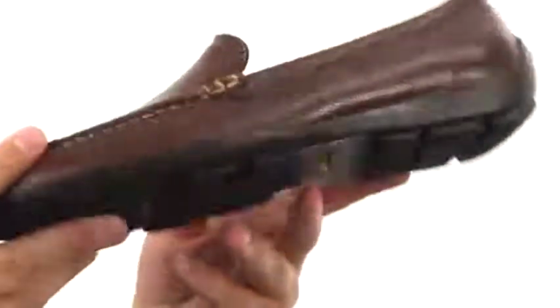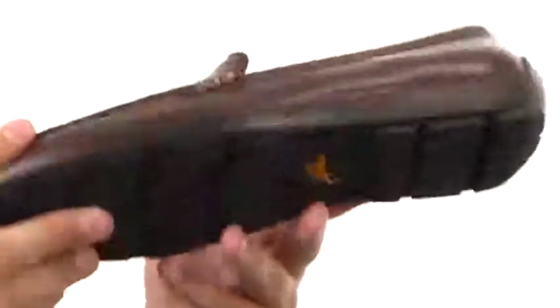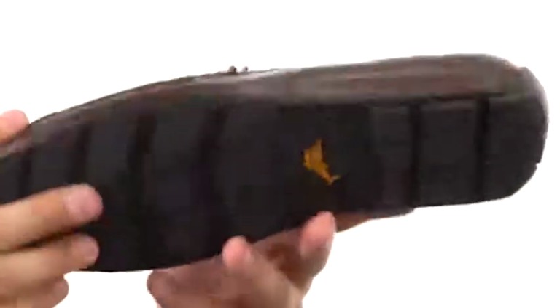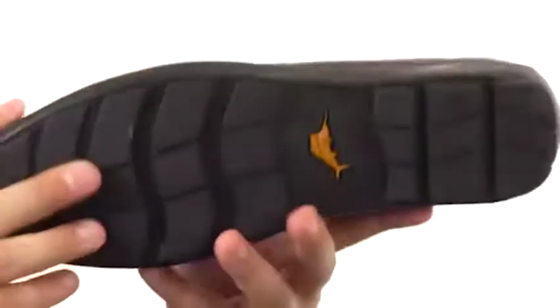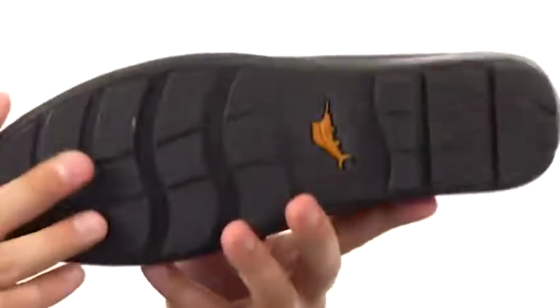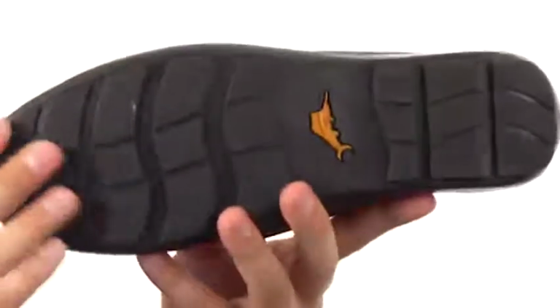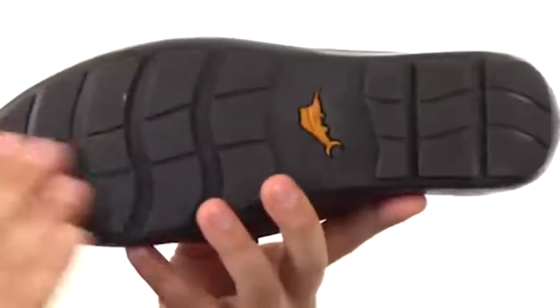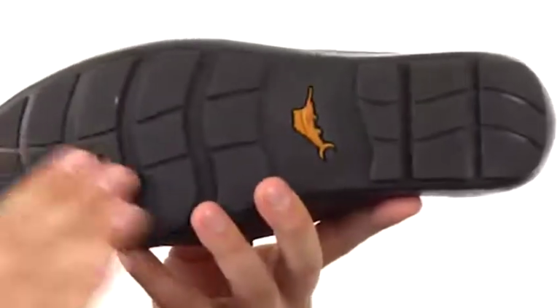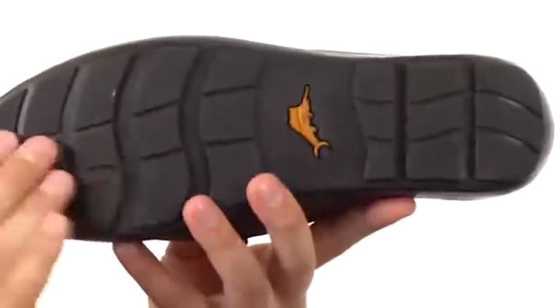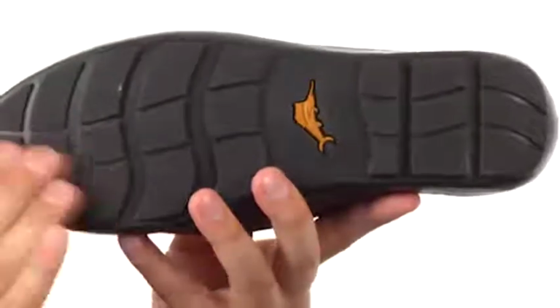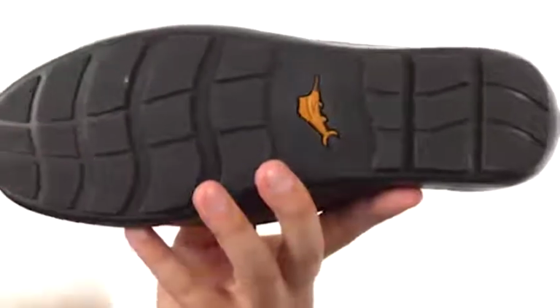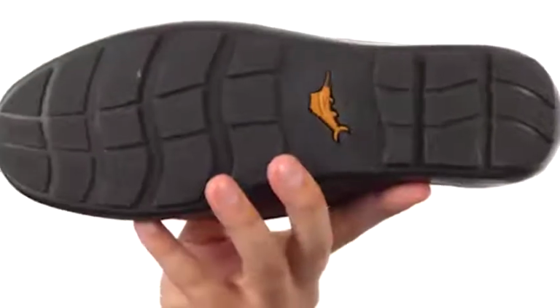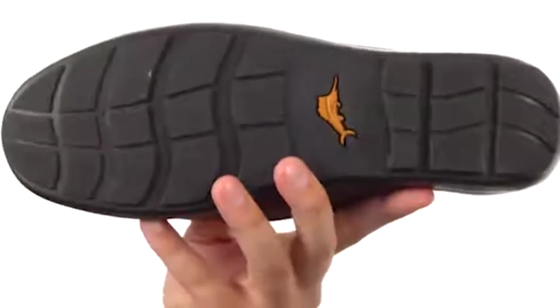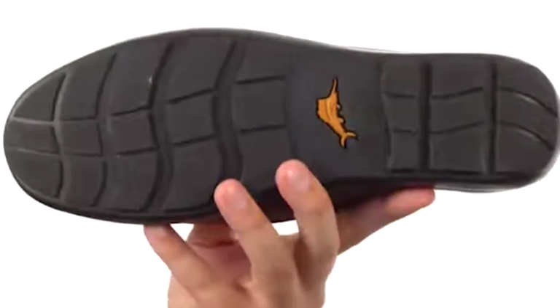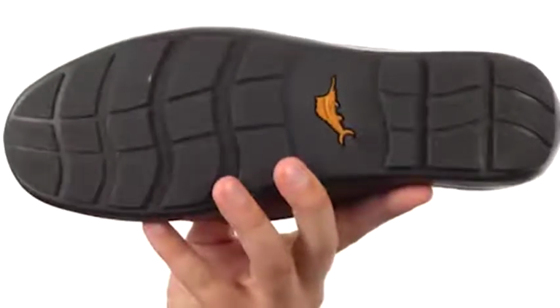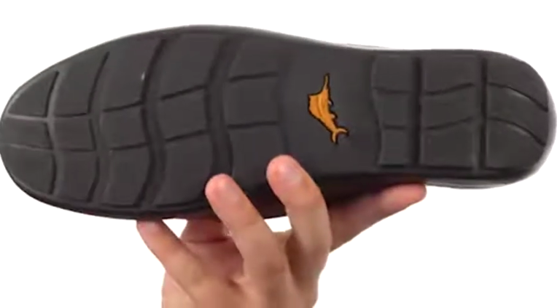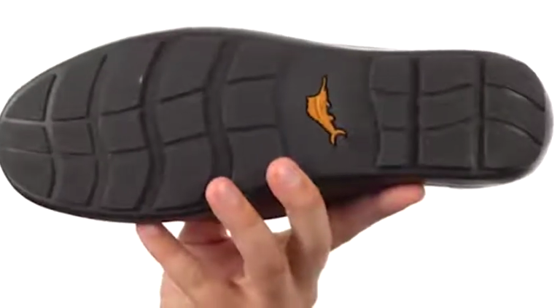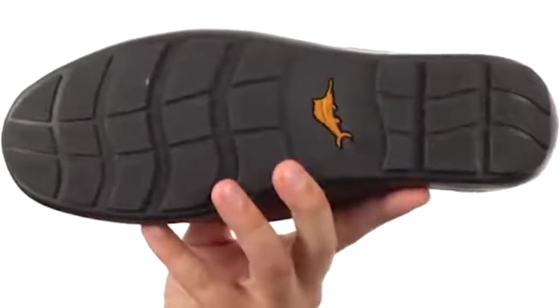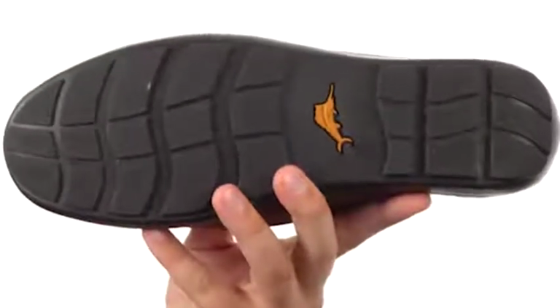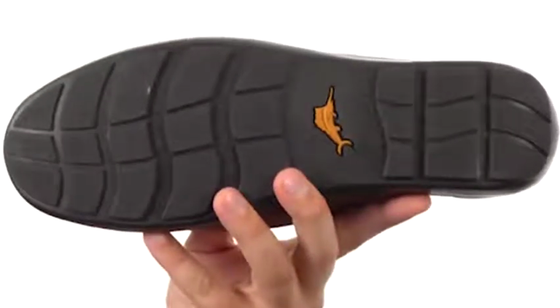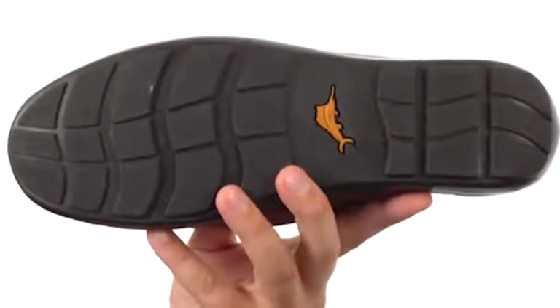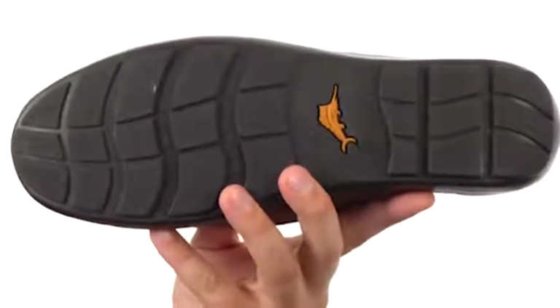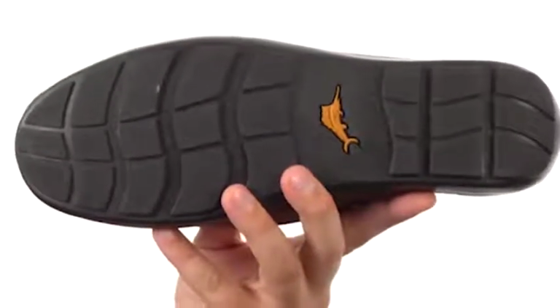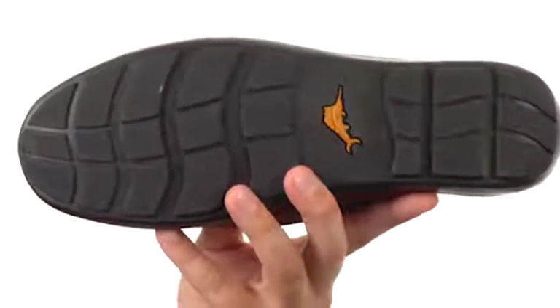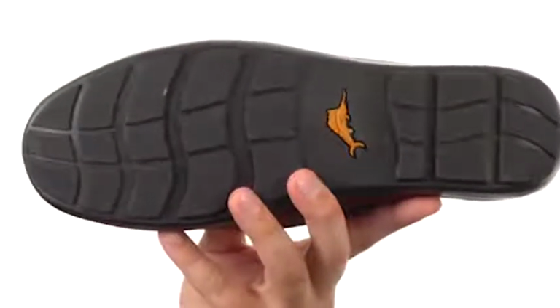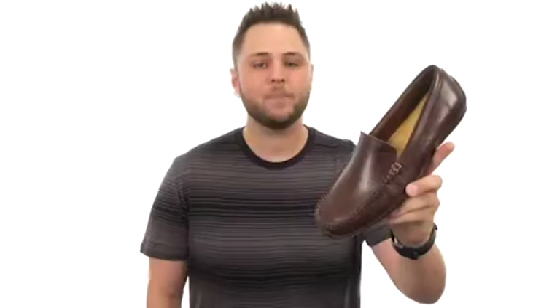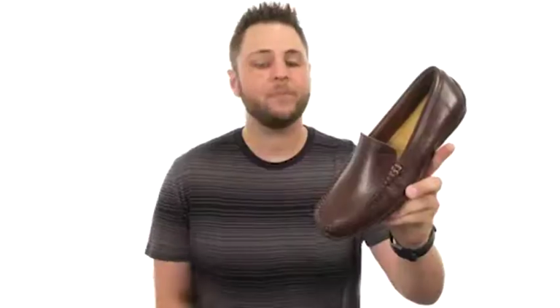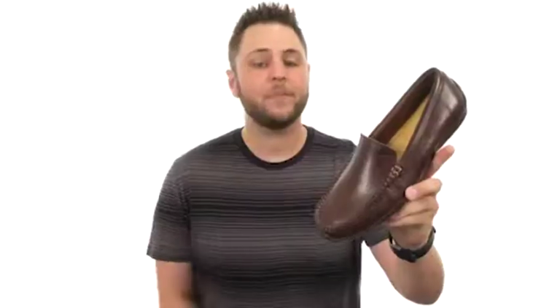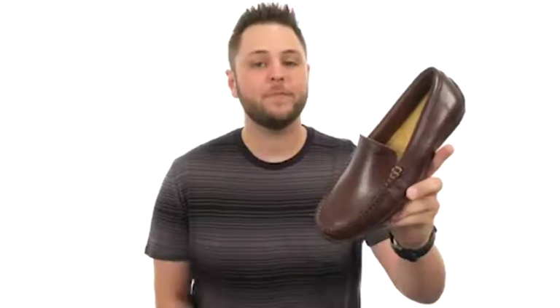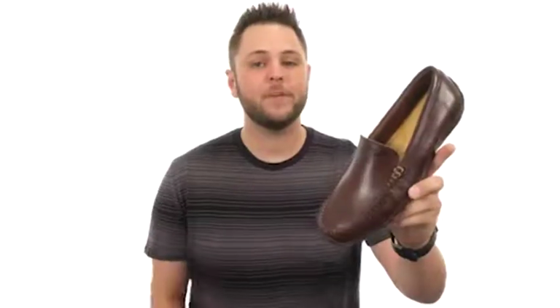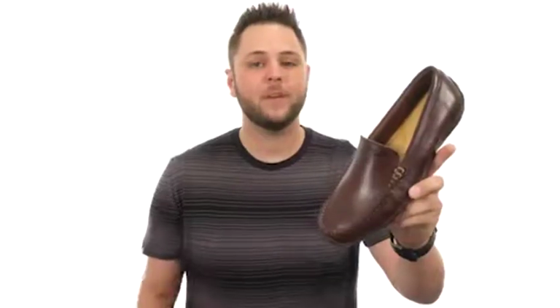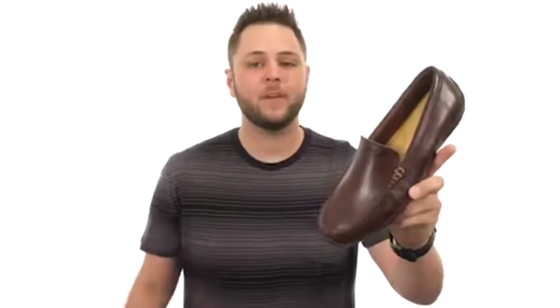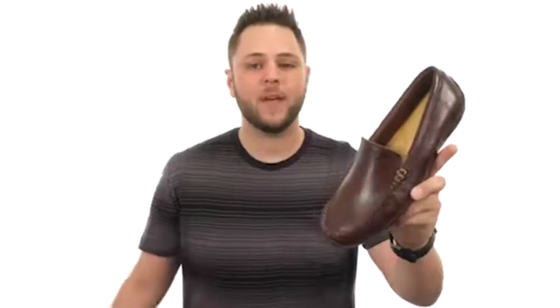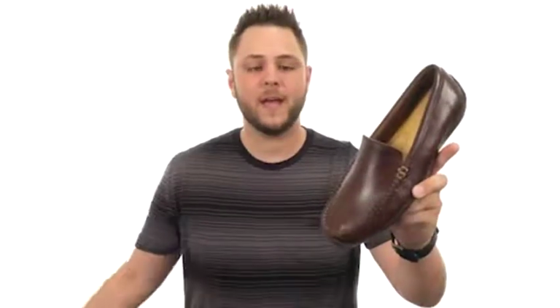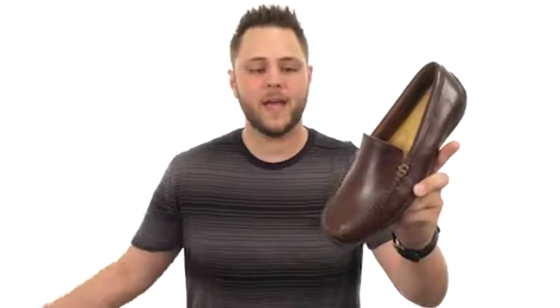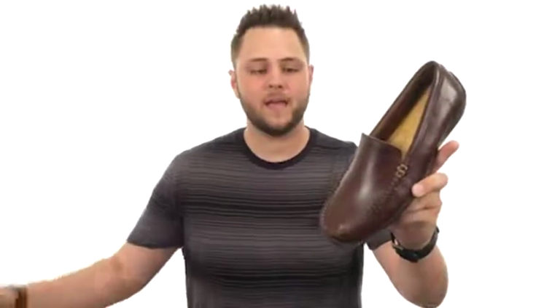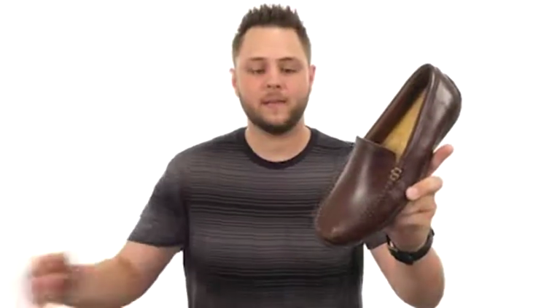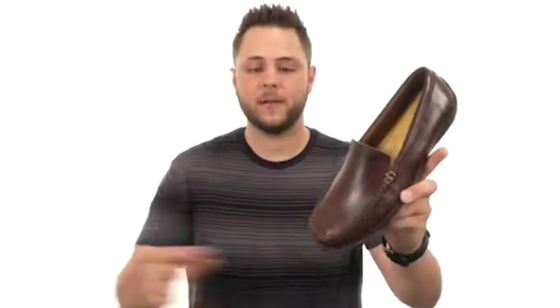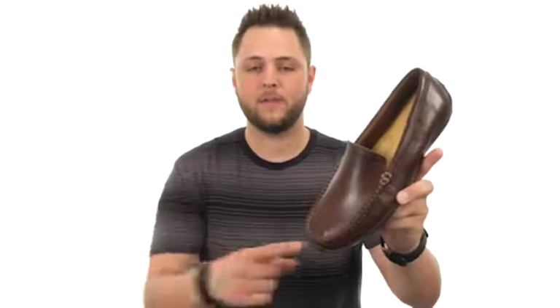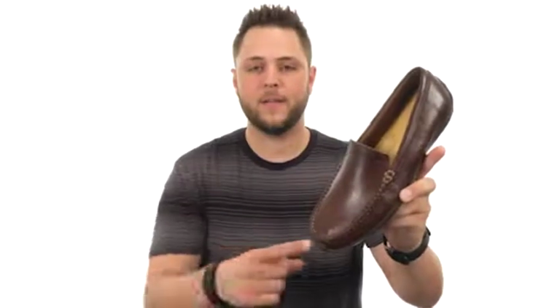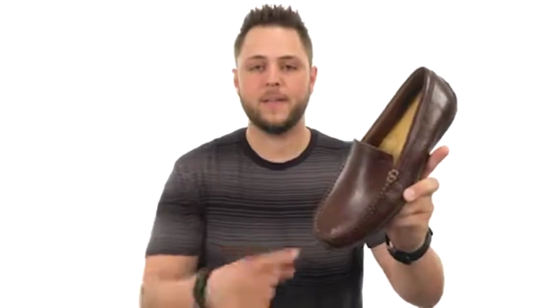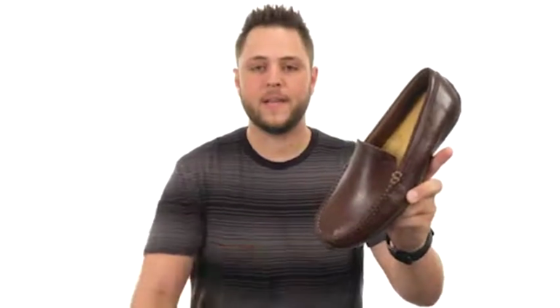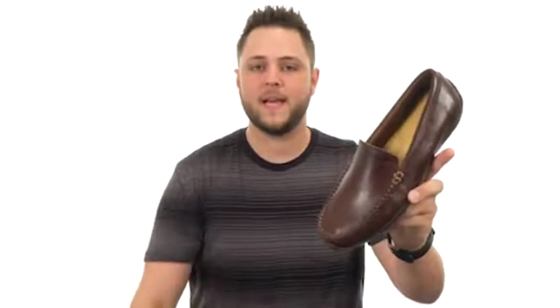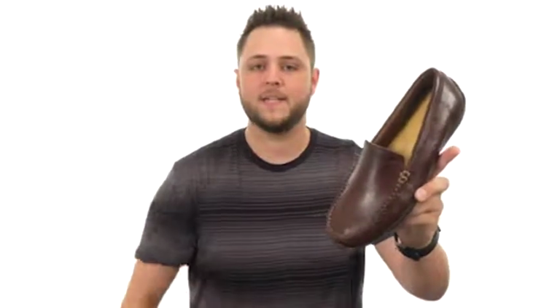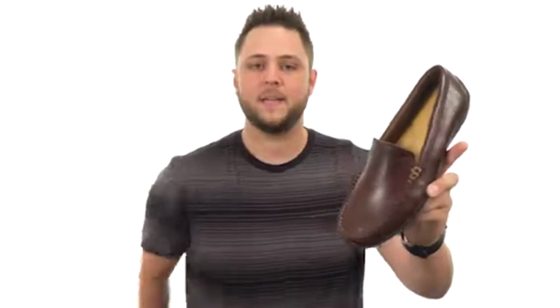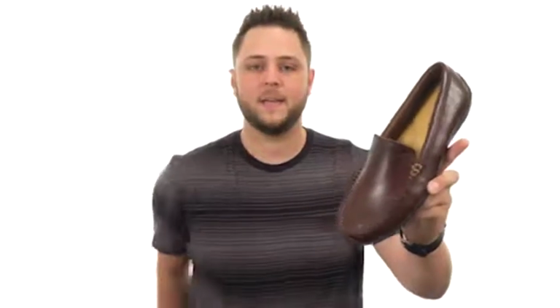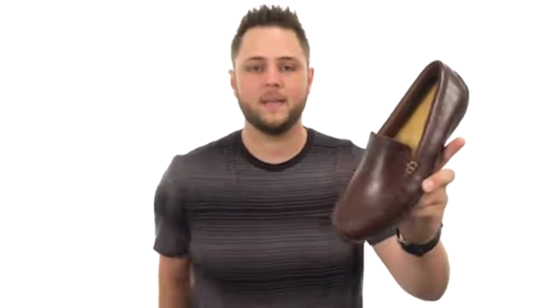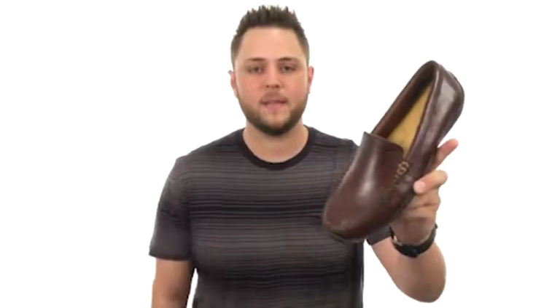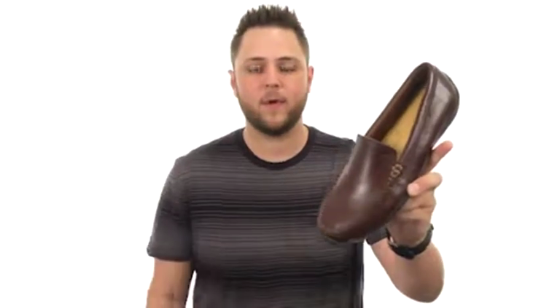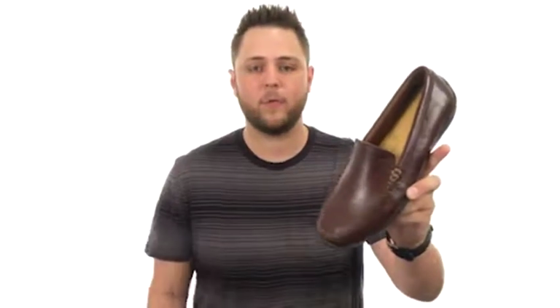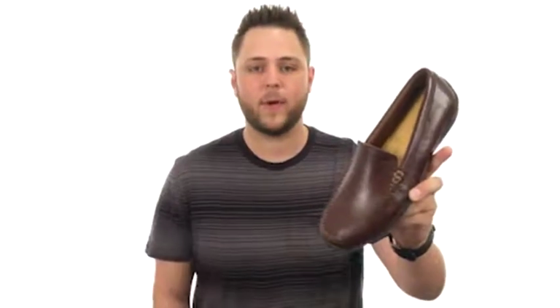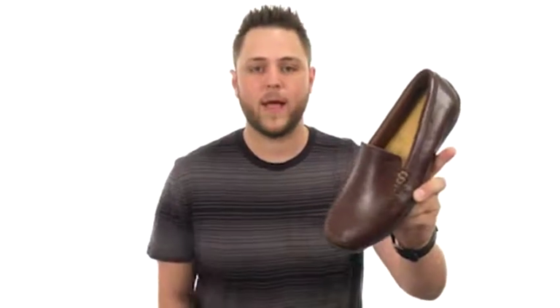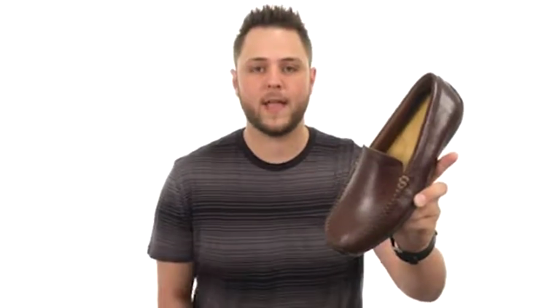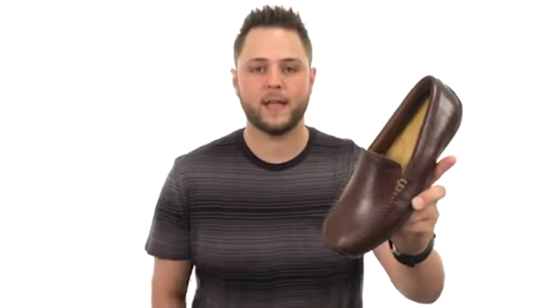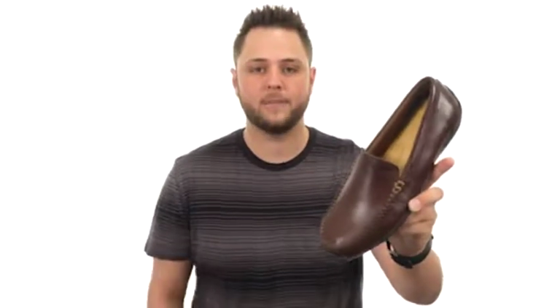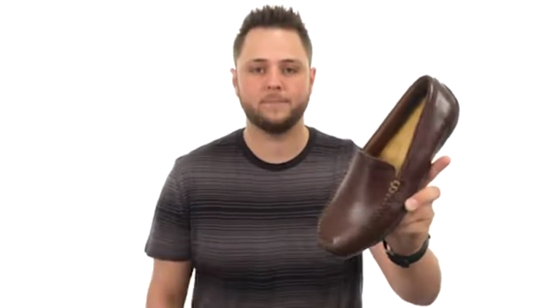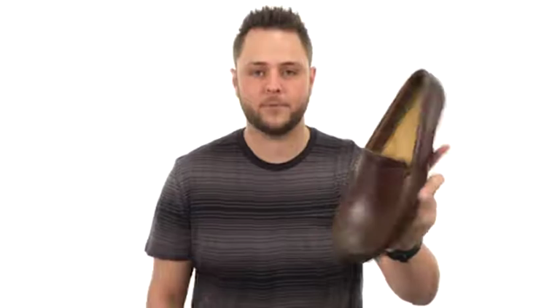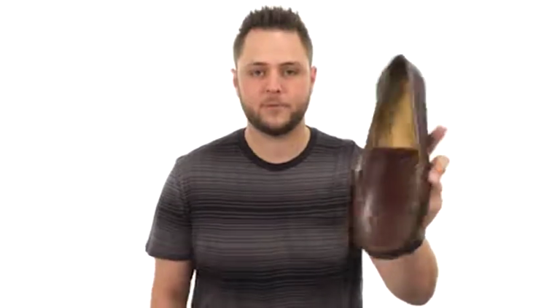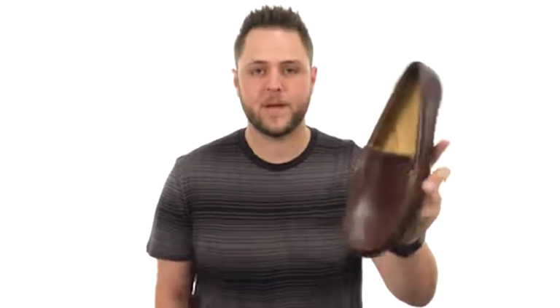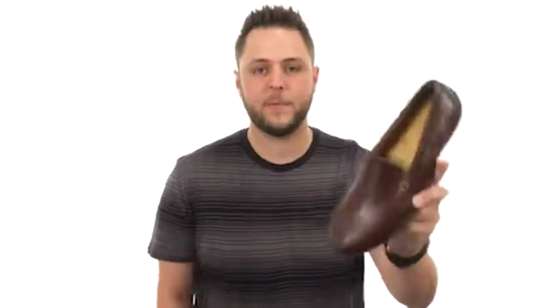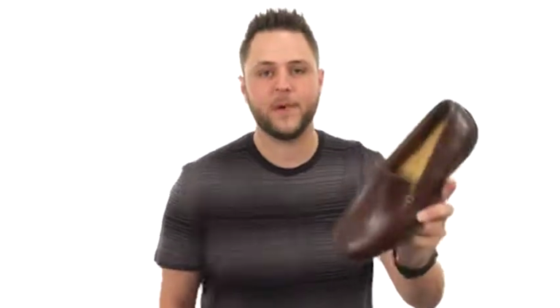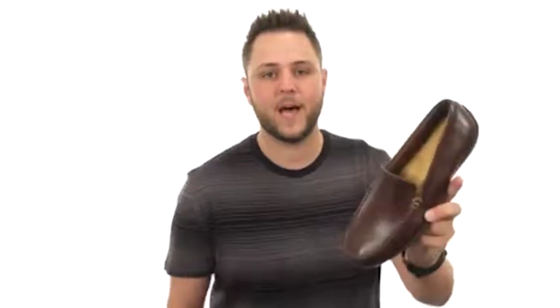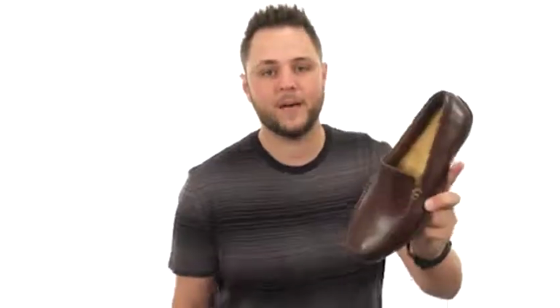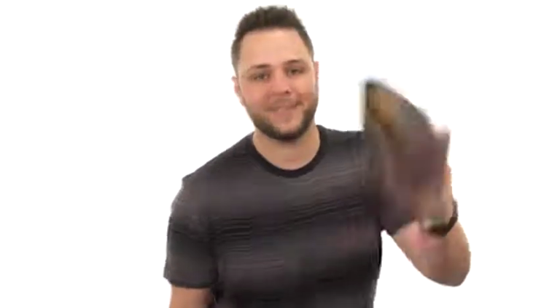Then a very sturdy rubber outsole on the bottom — keep your feet feeling great and looking fantastic in the Orion from Tommy Bahama.